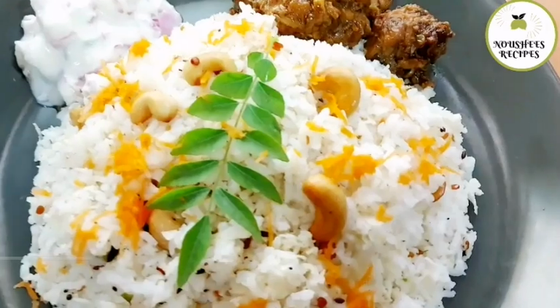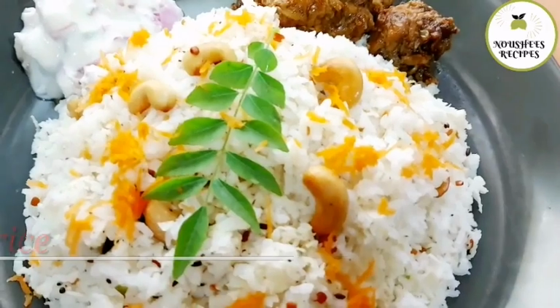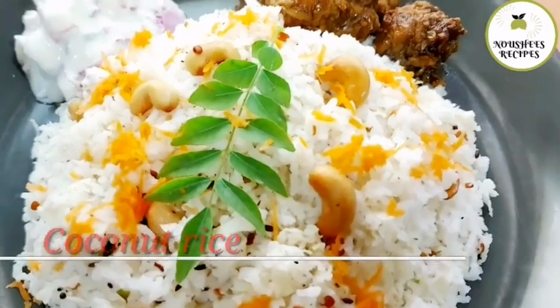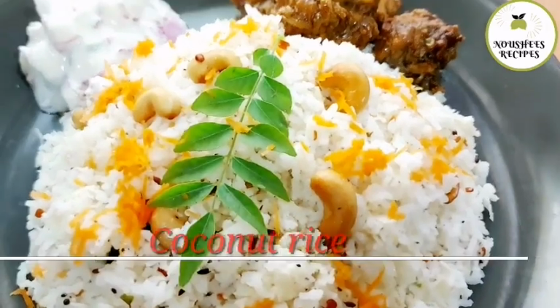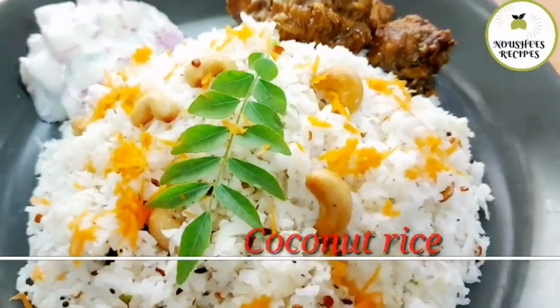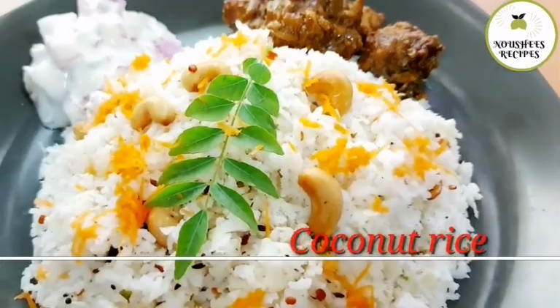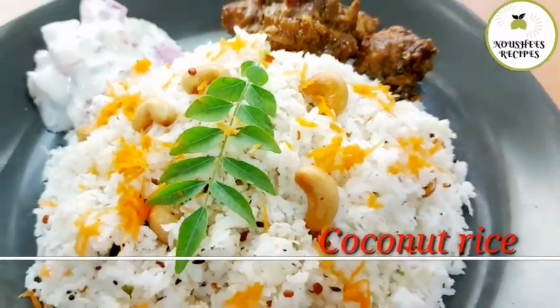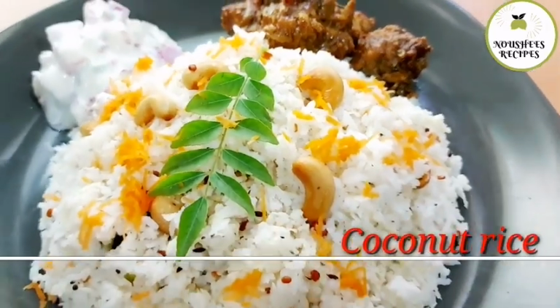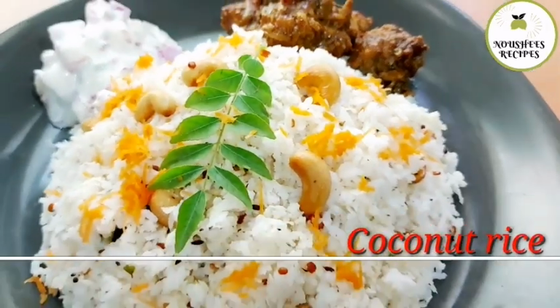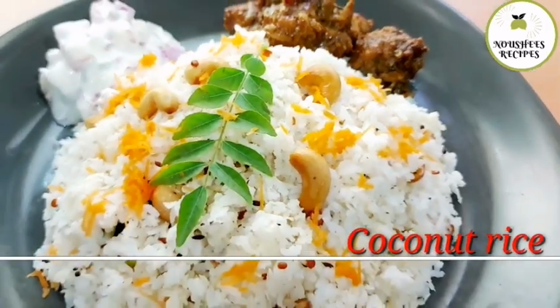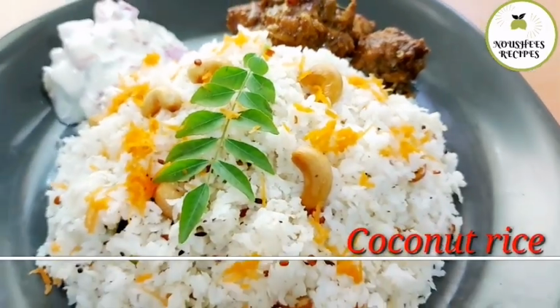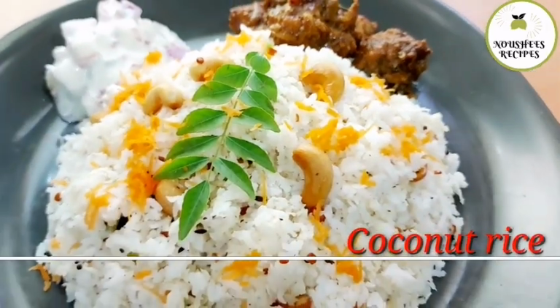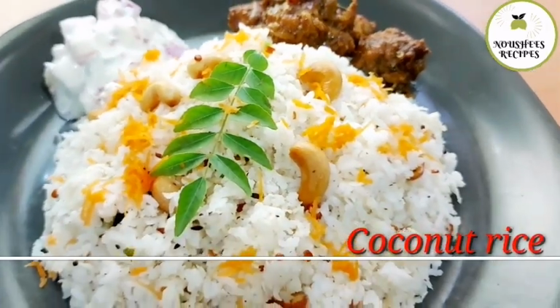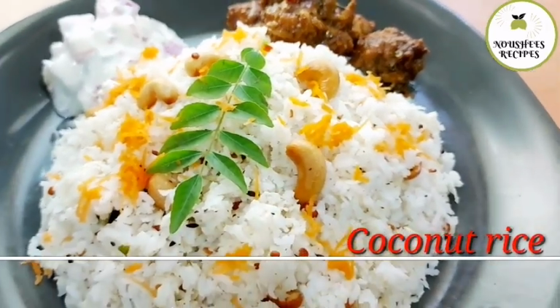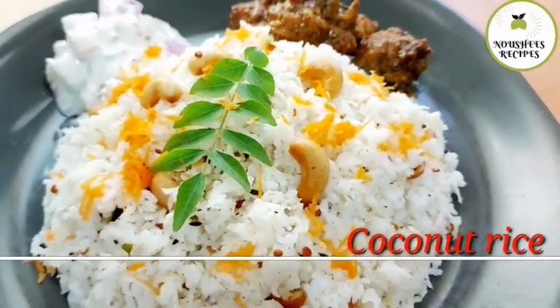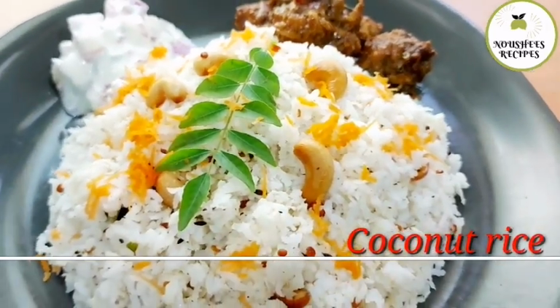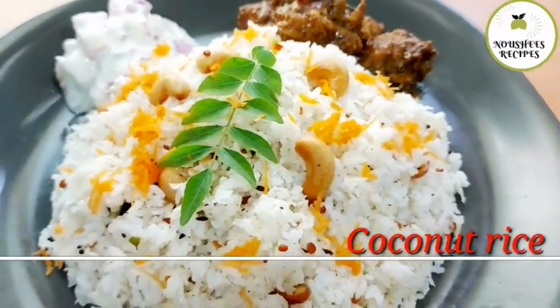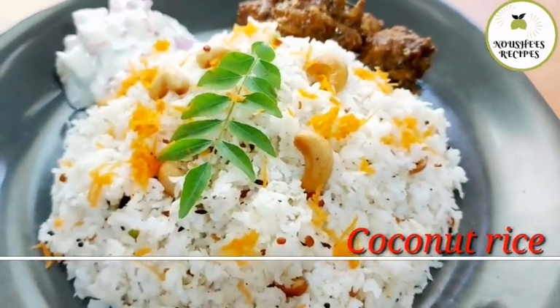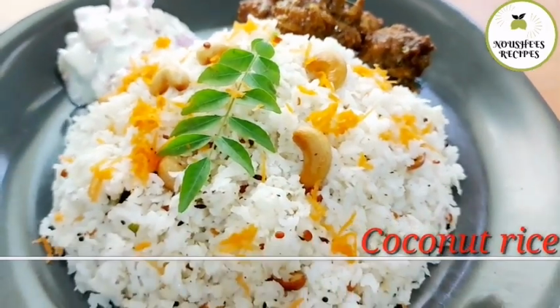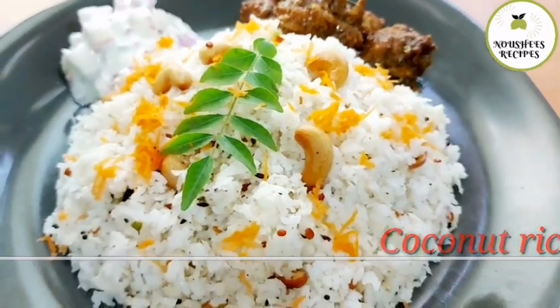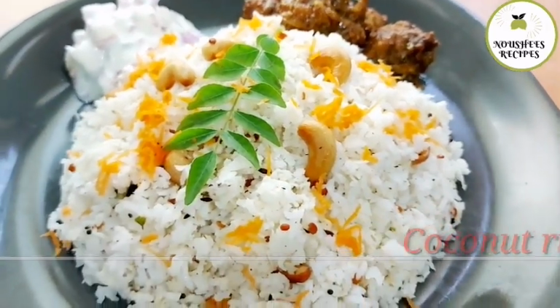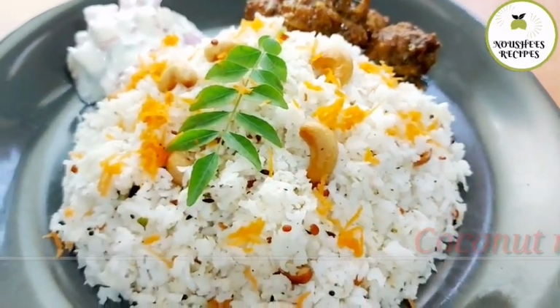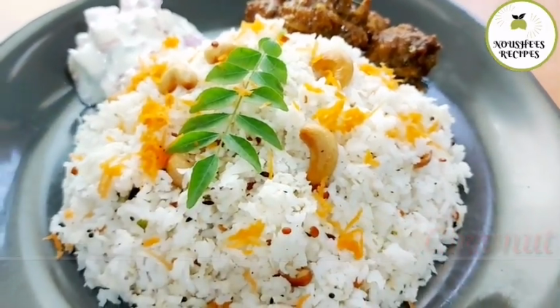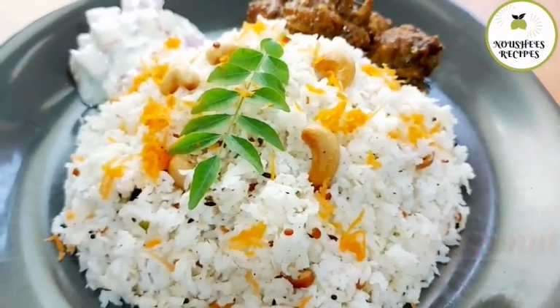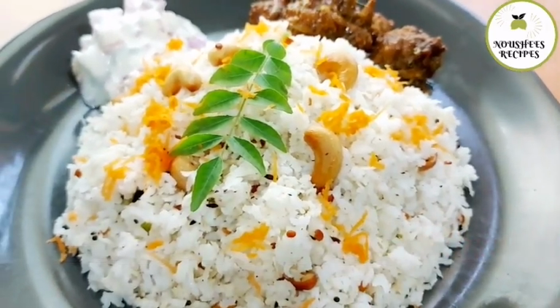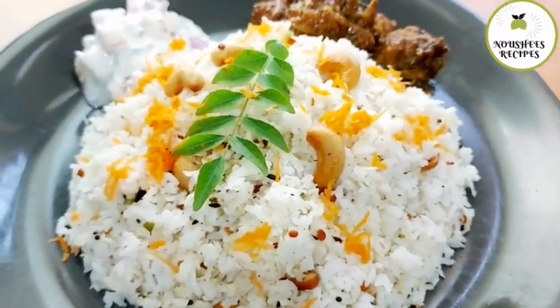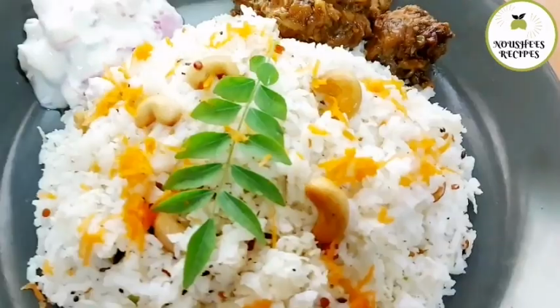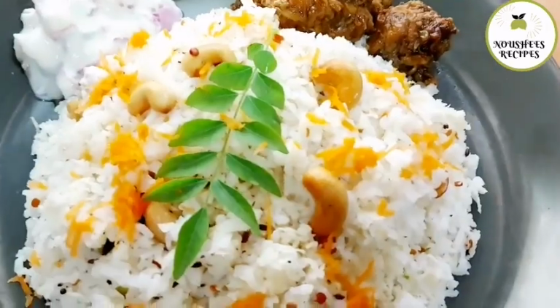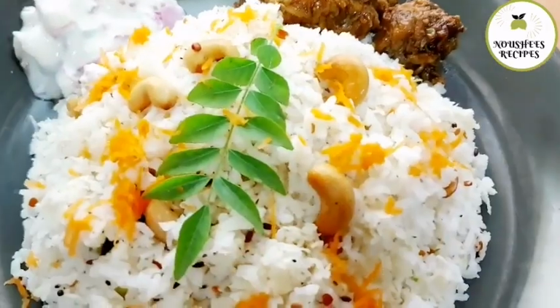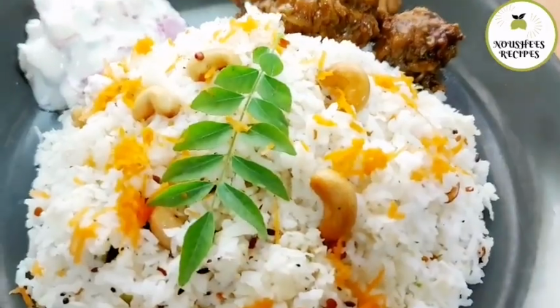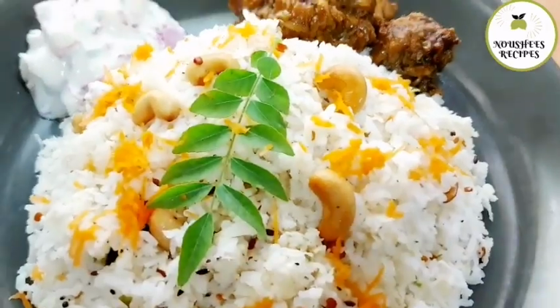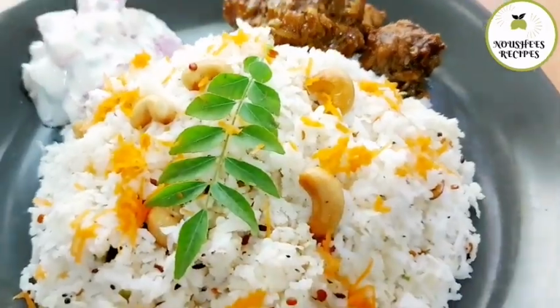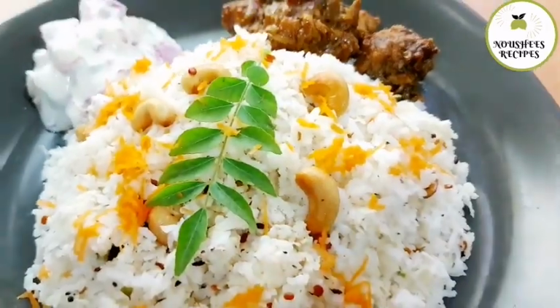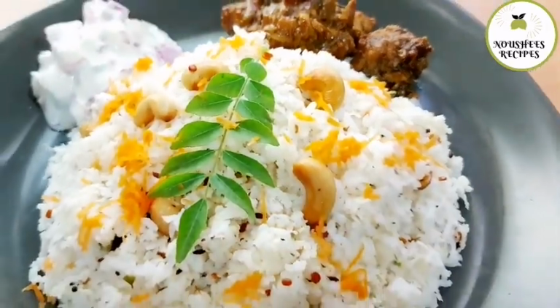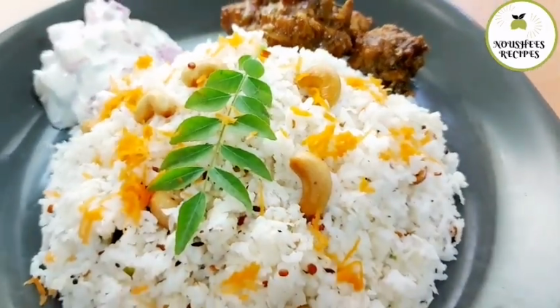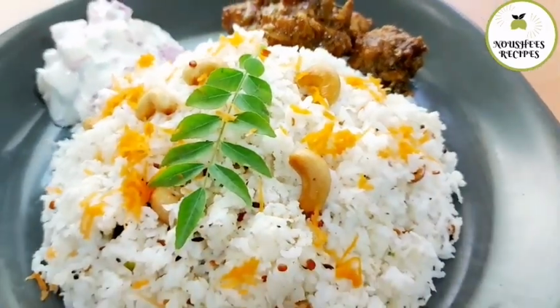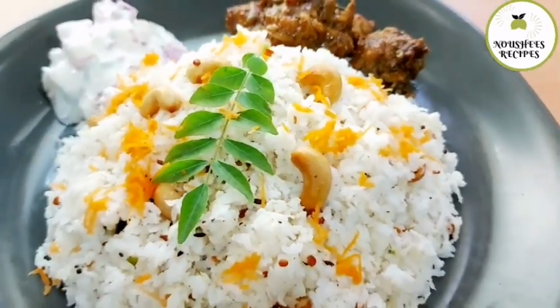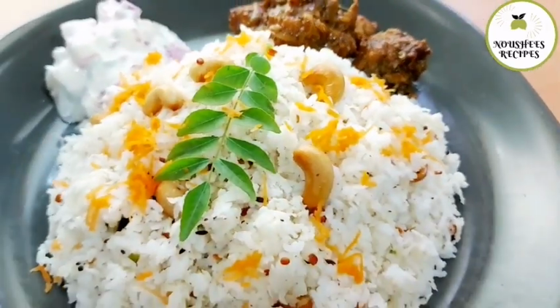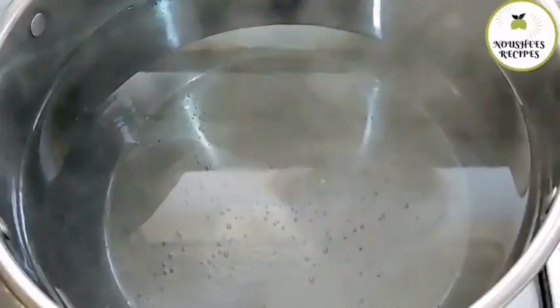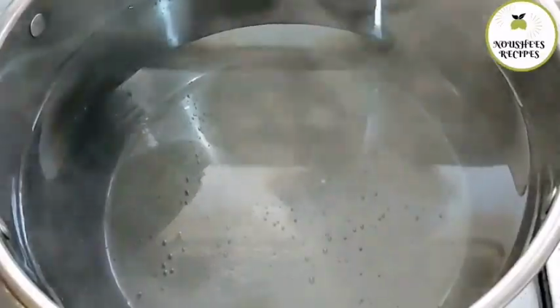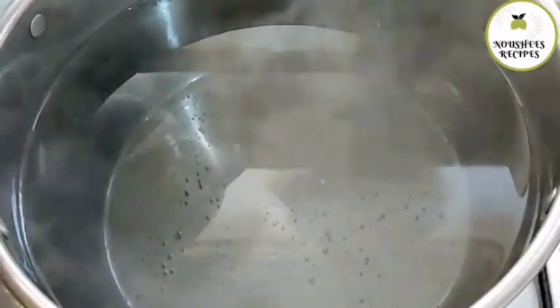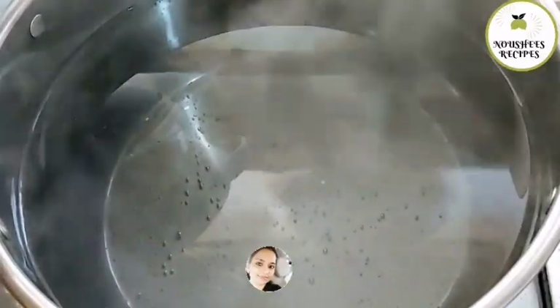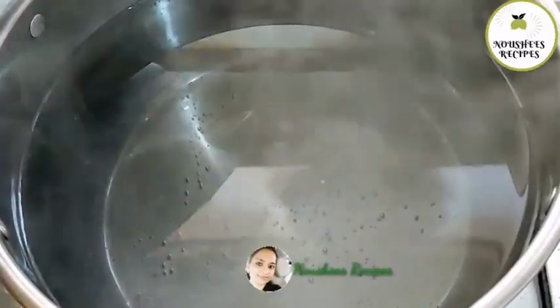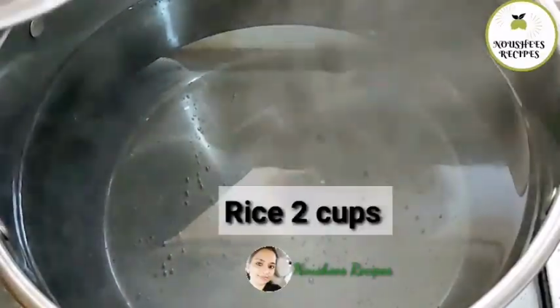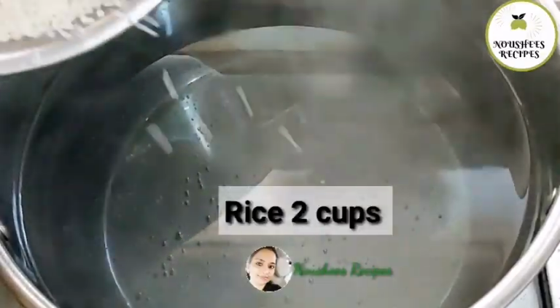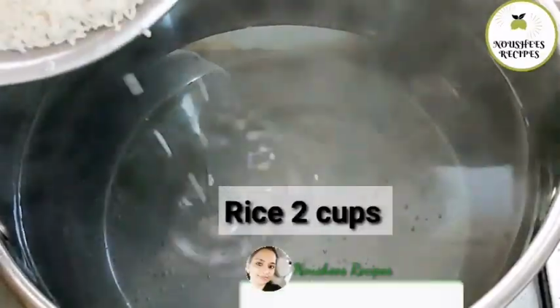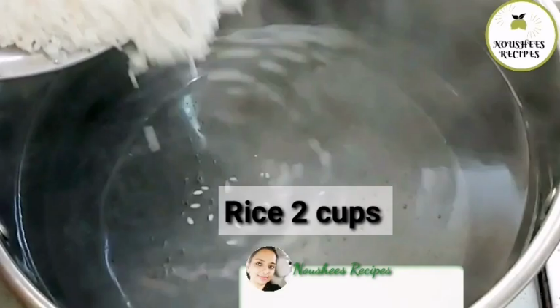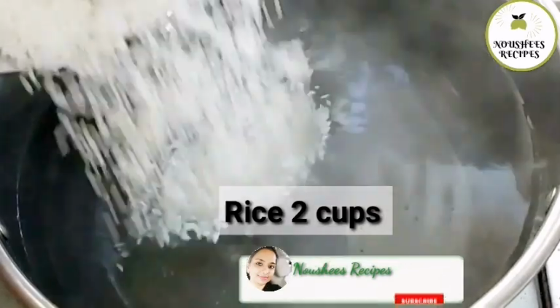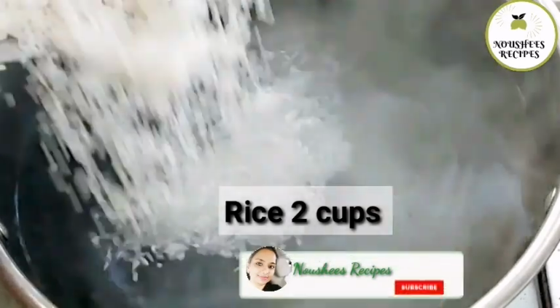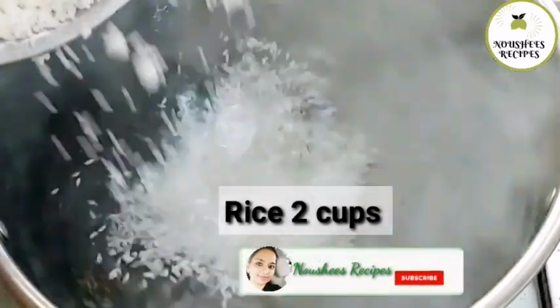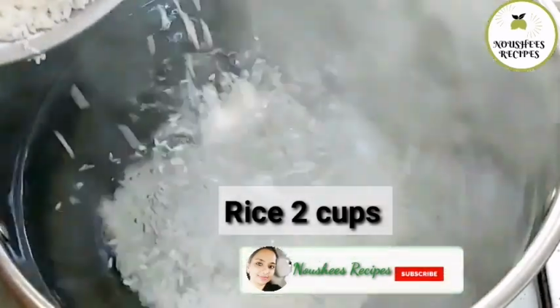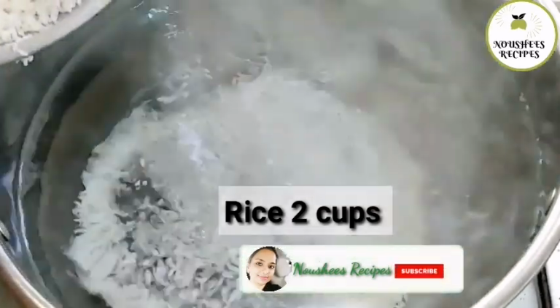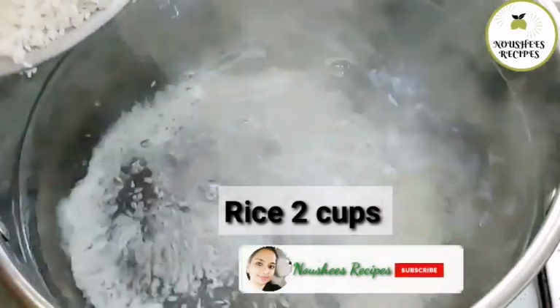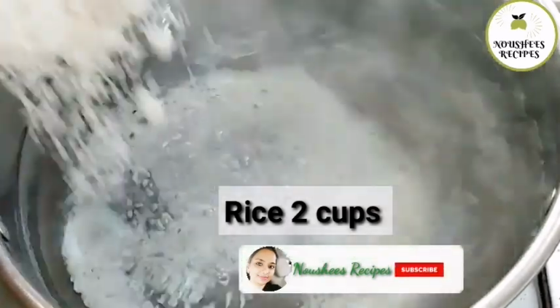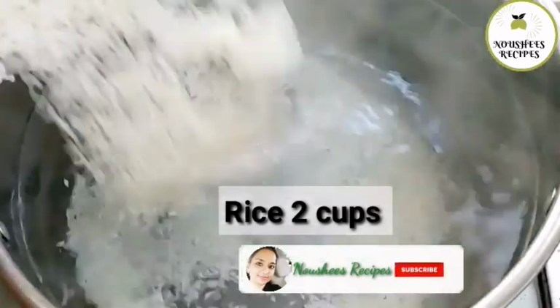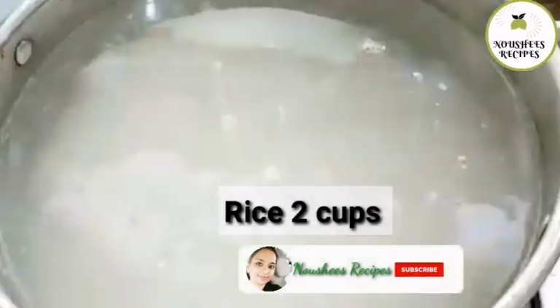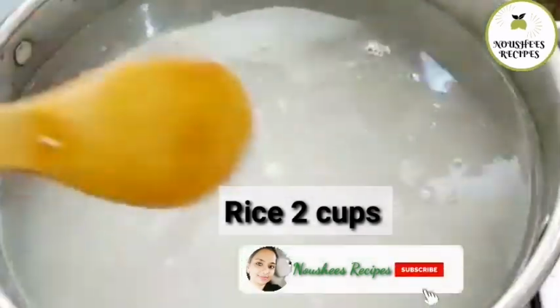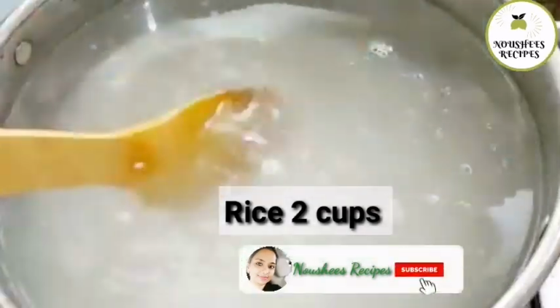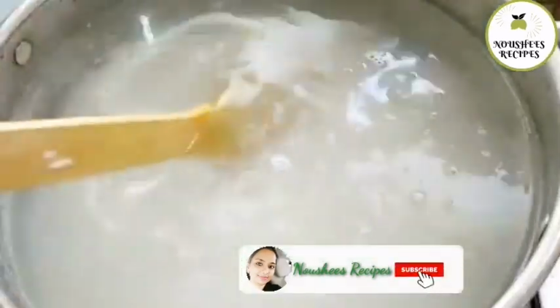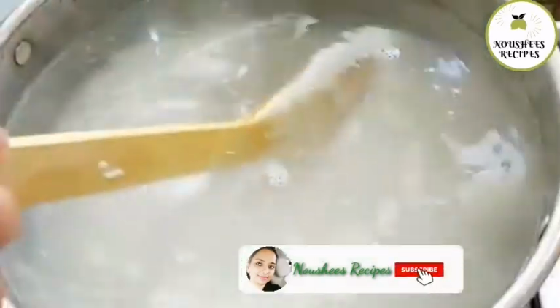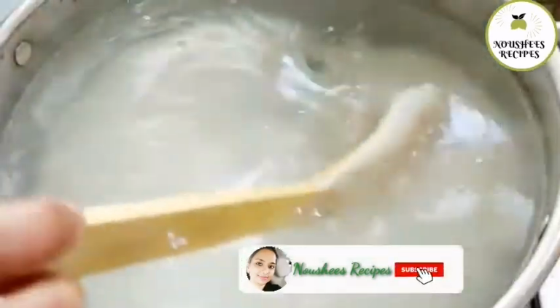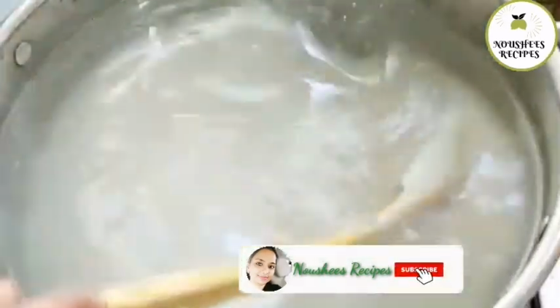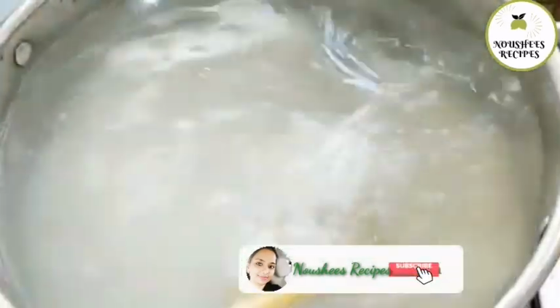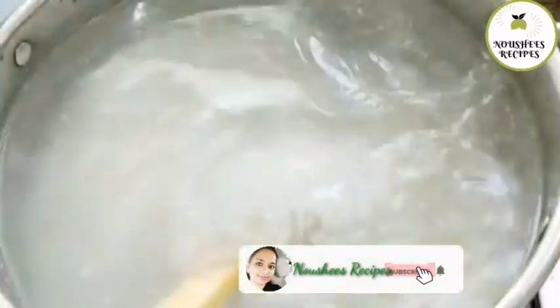Hi! I have a coconut rice recipe. I am cooking rice.